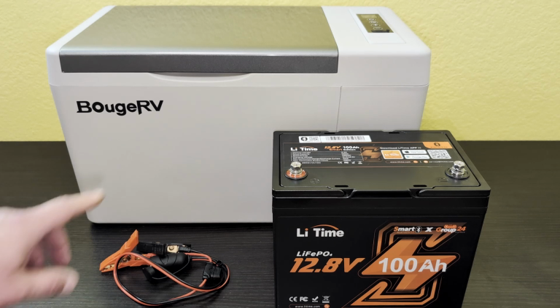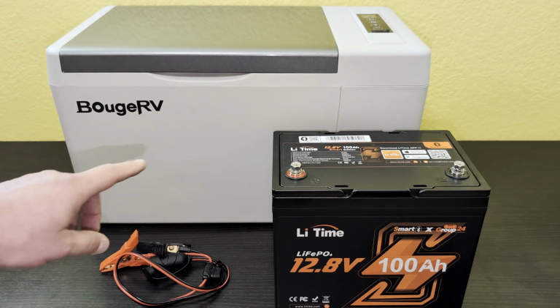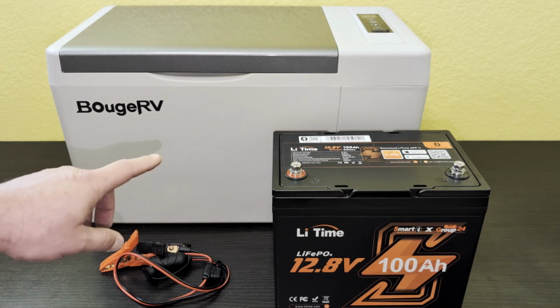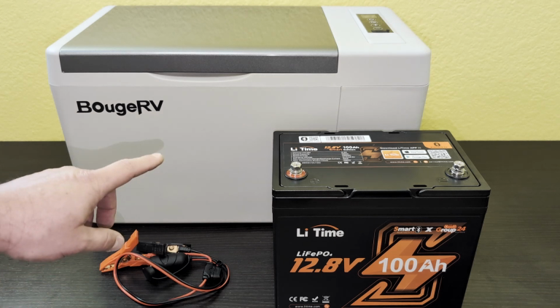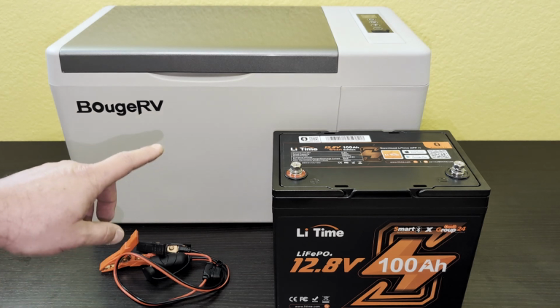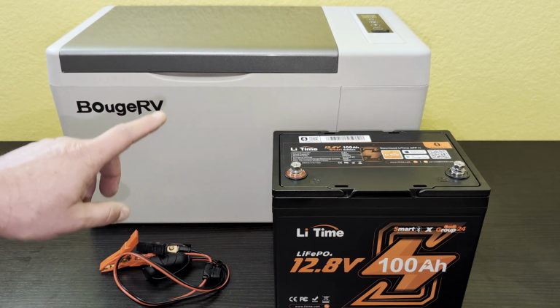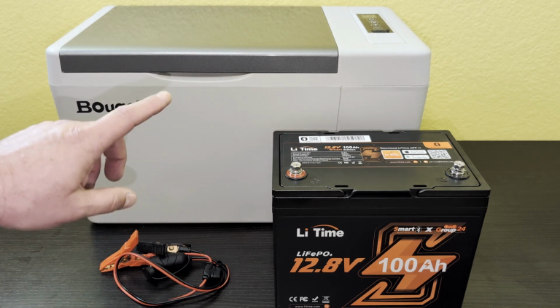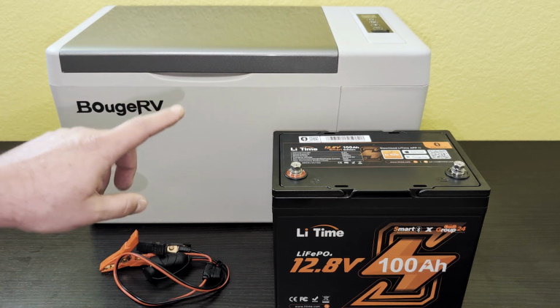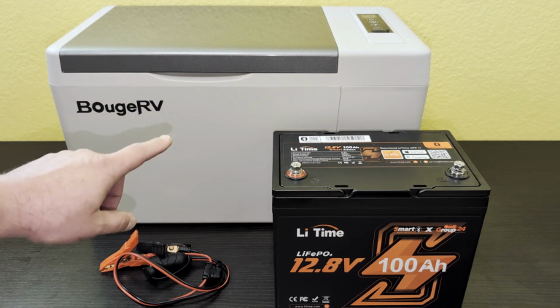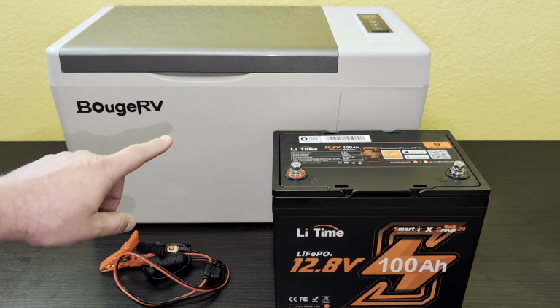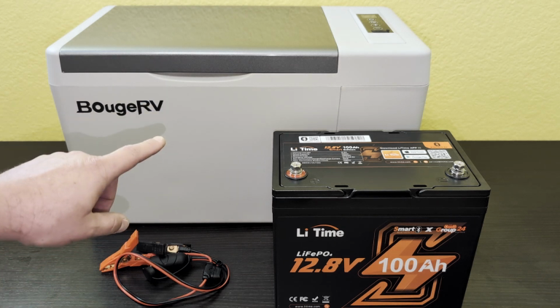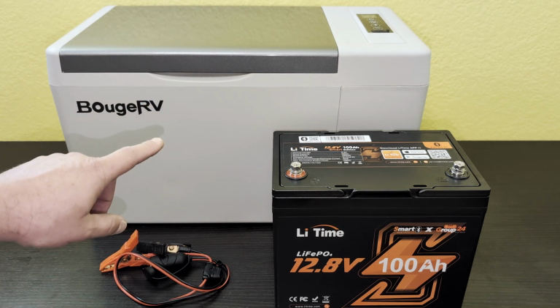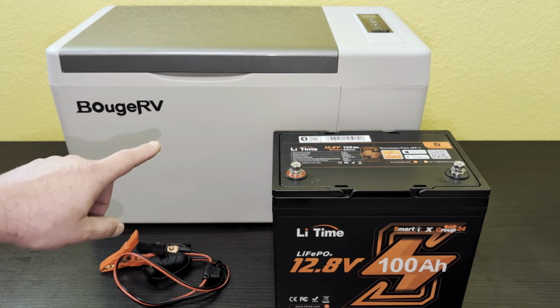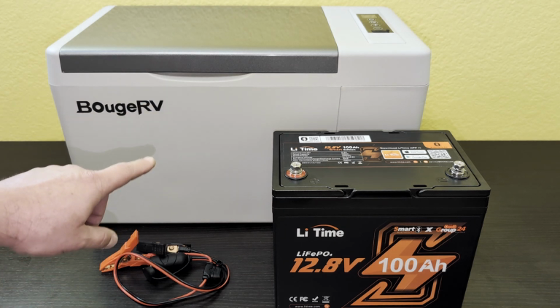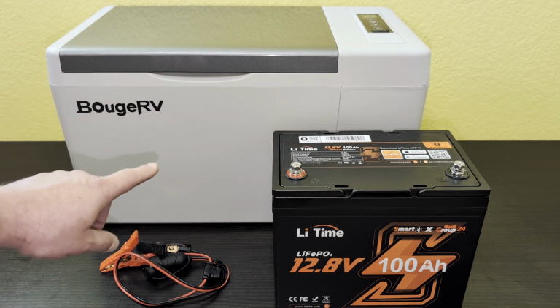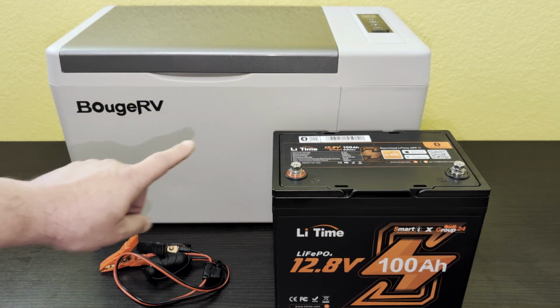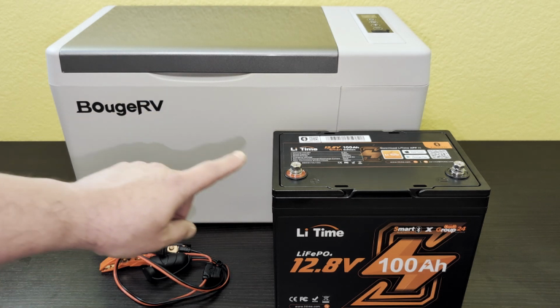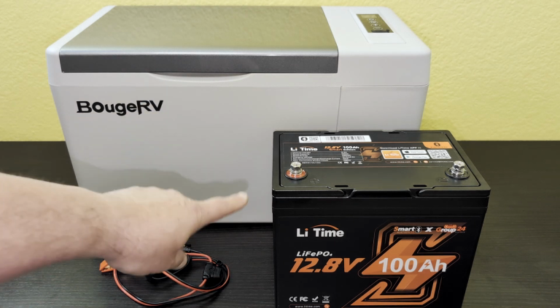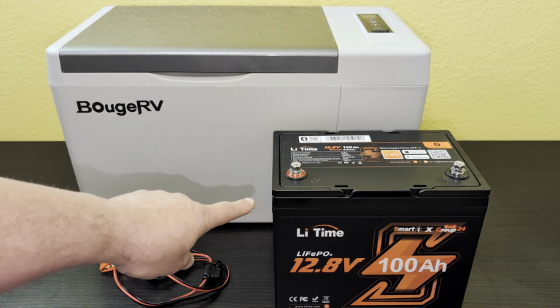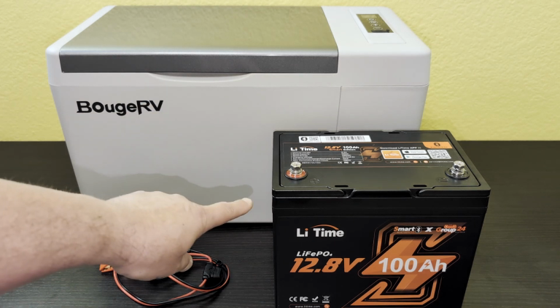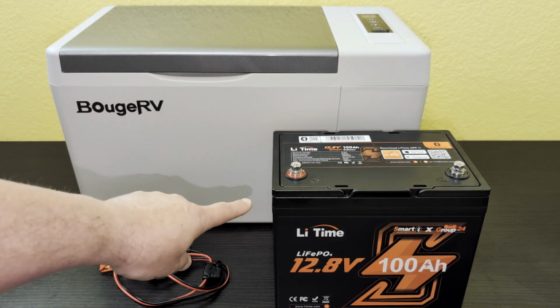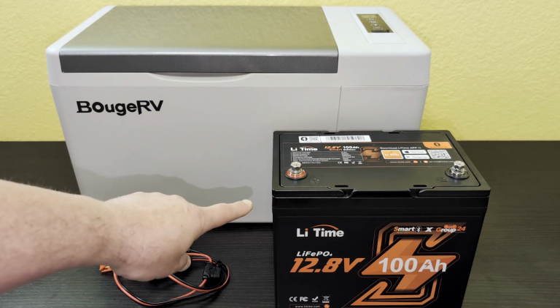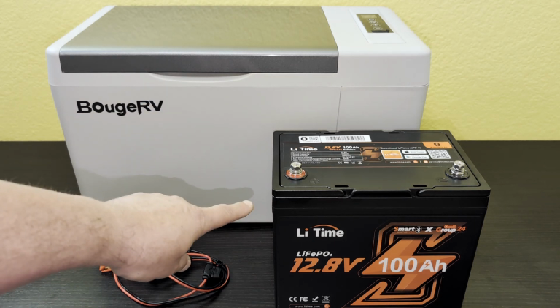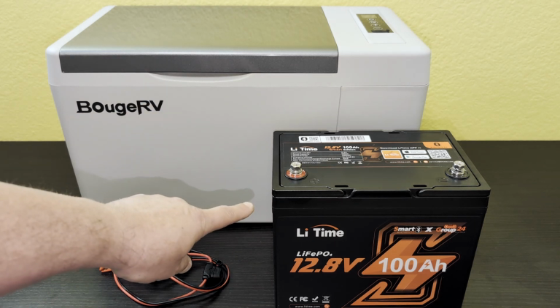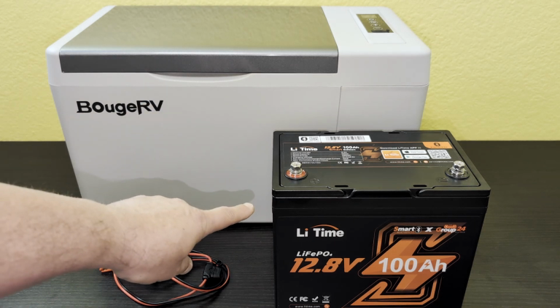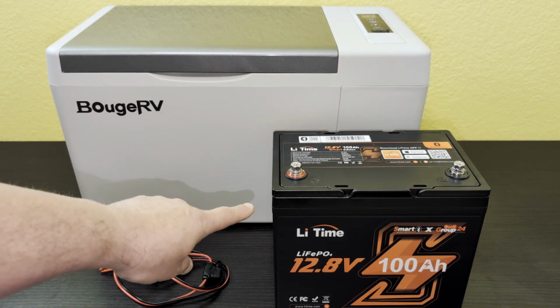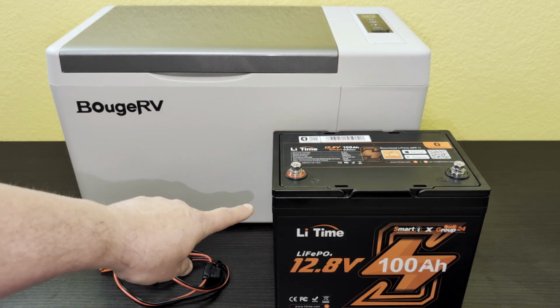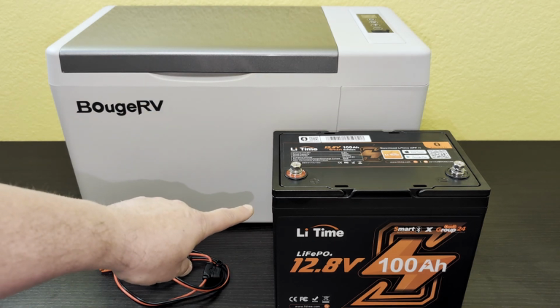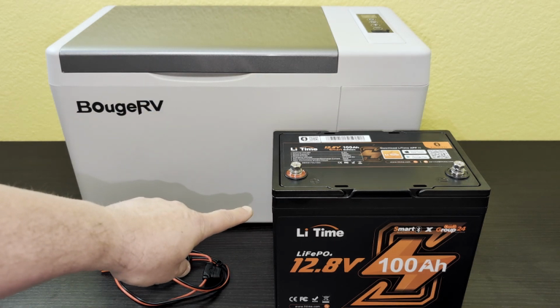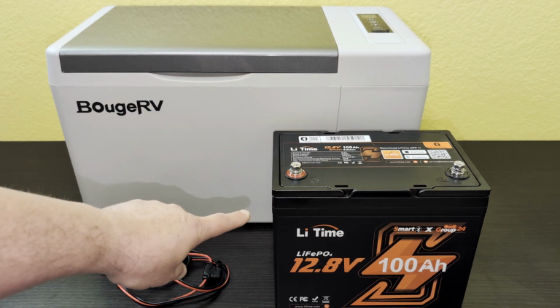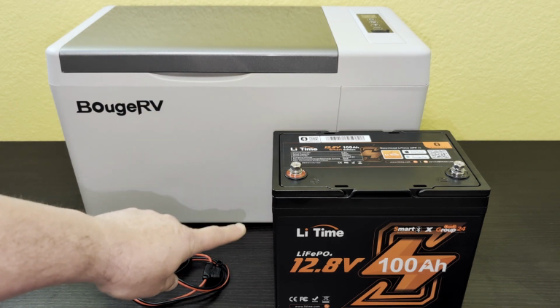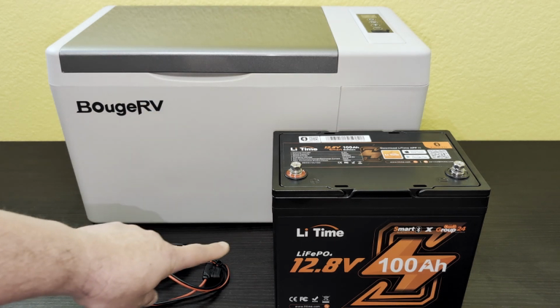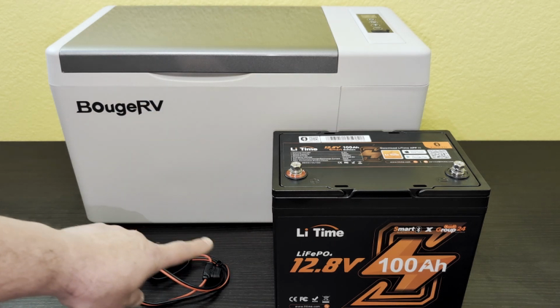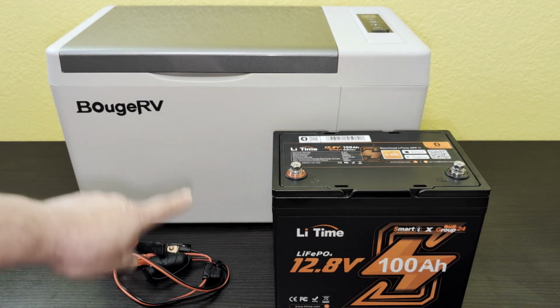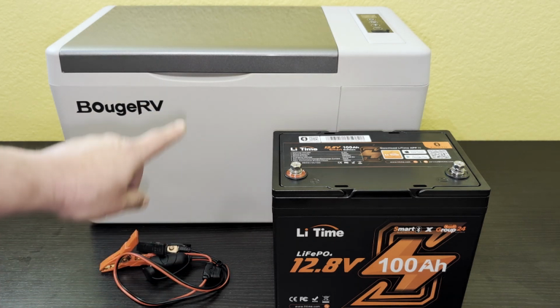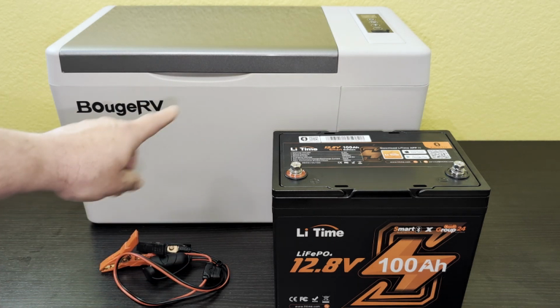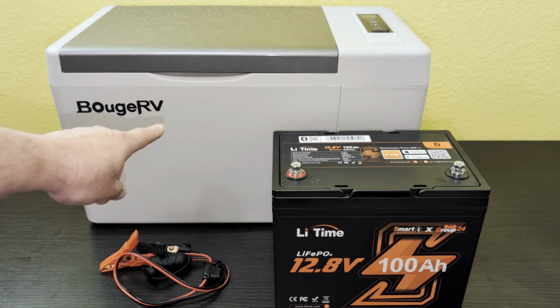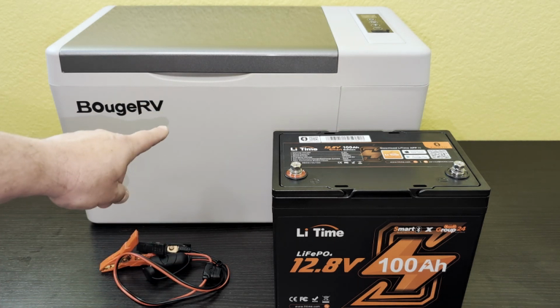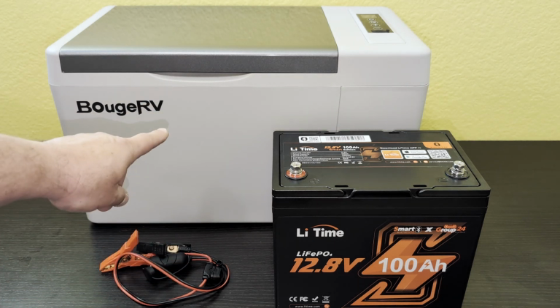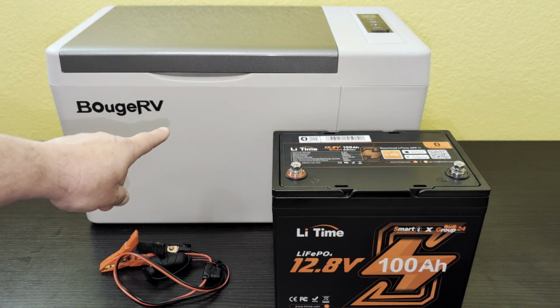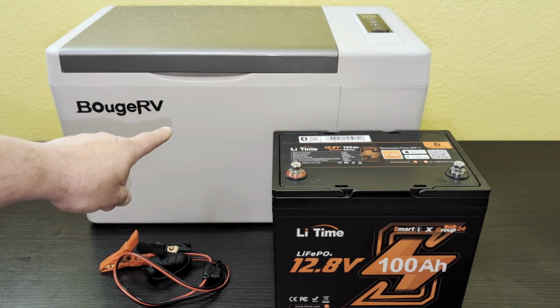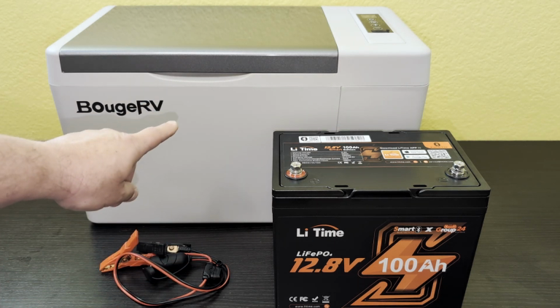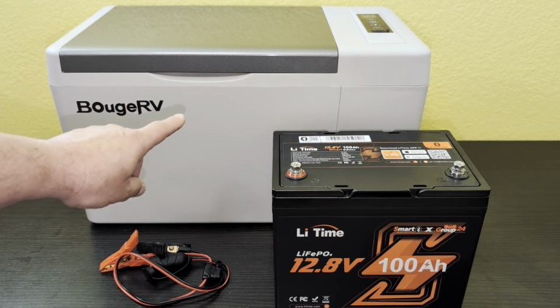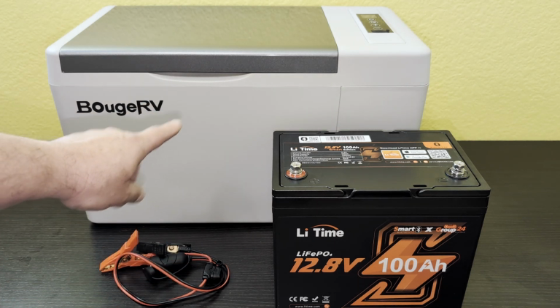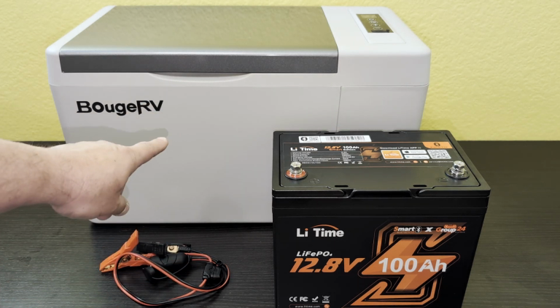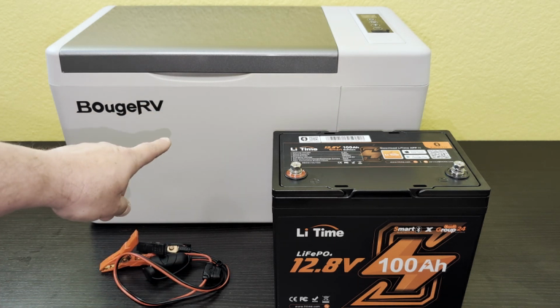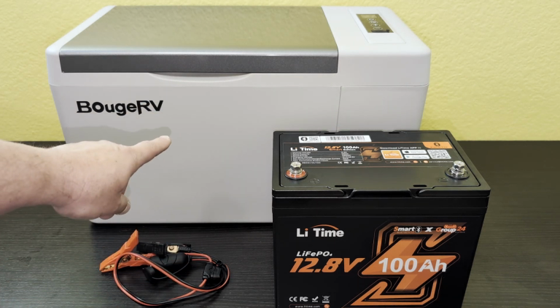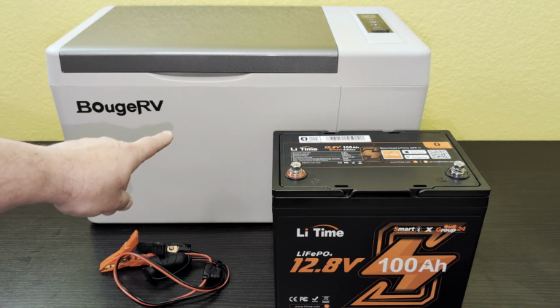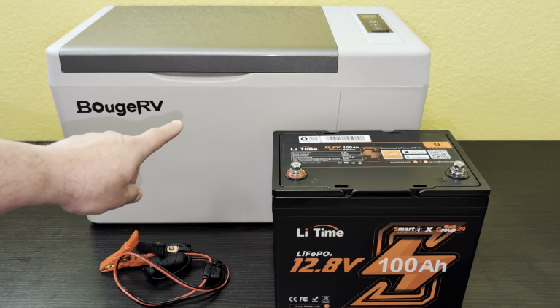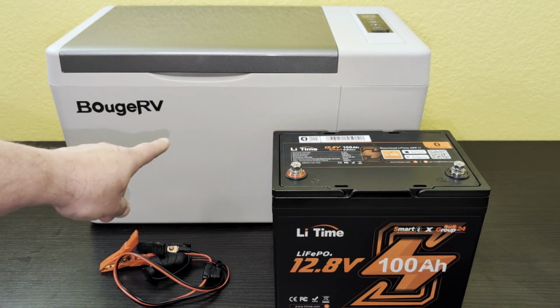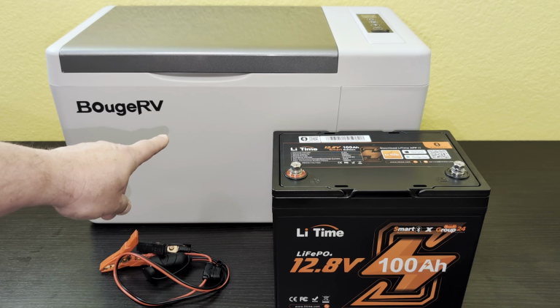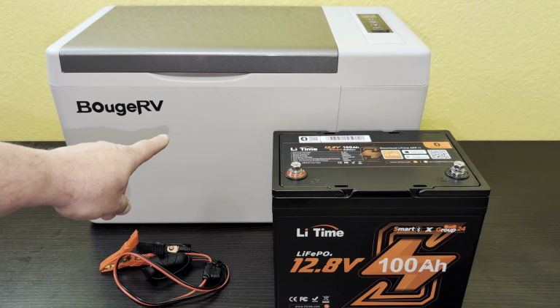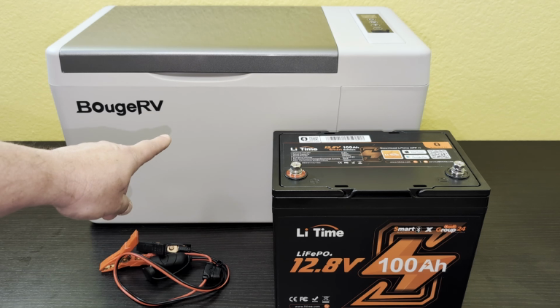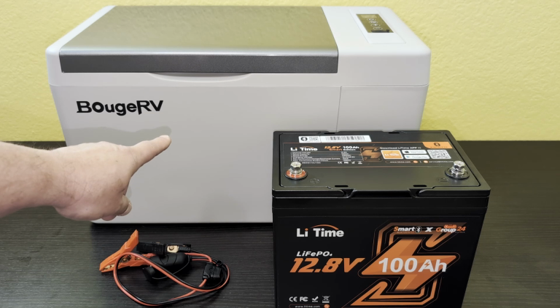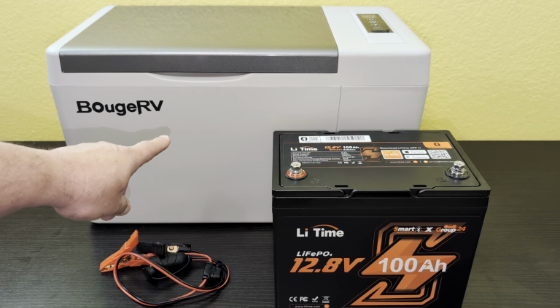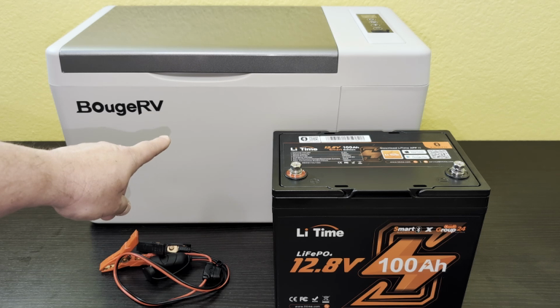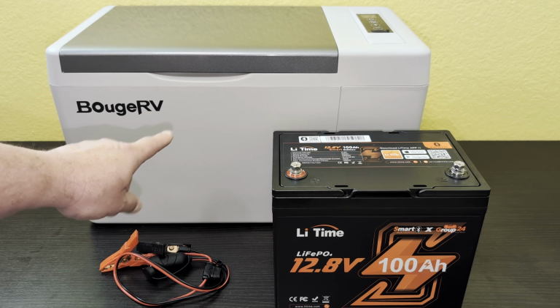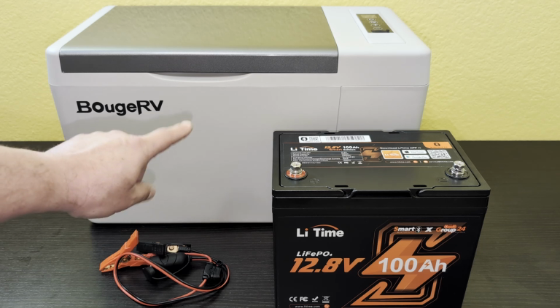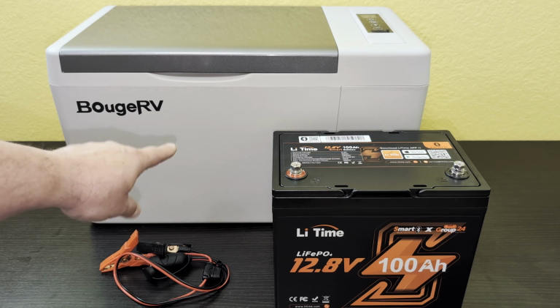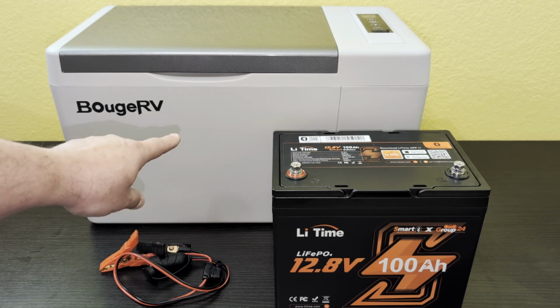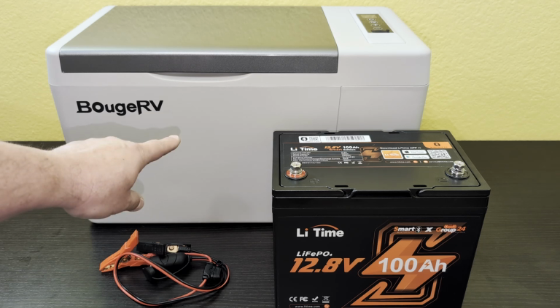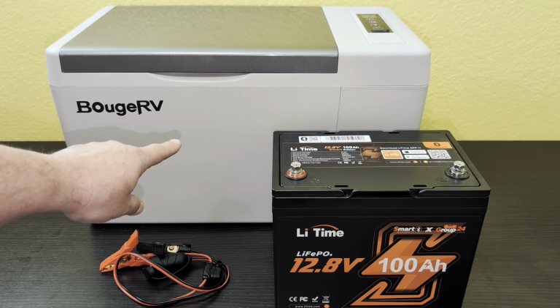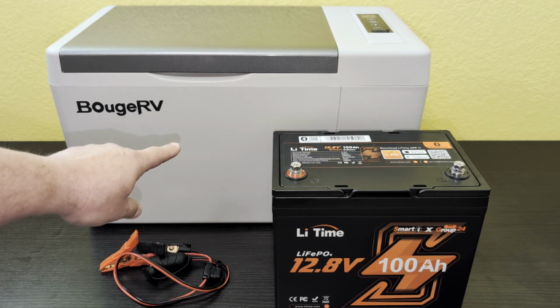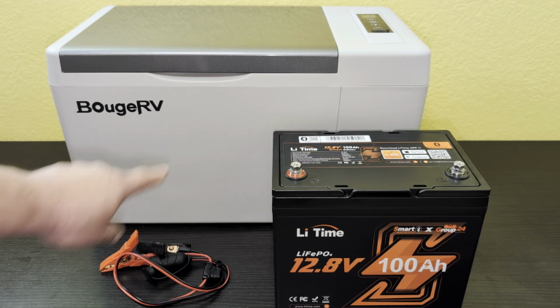I want to know in a real world test: how long is this 100 amp hour battery going to run this 12 volt refrigerator? Let's find out.